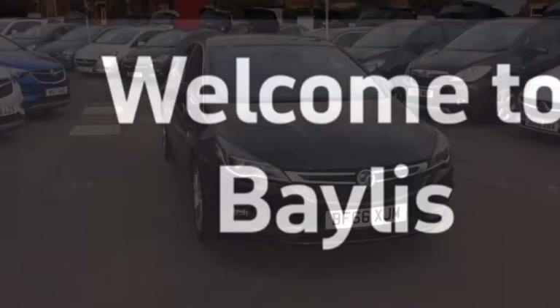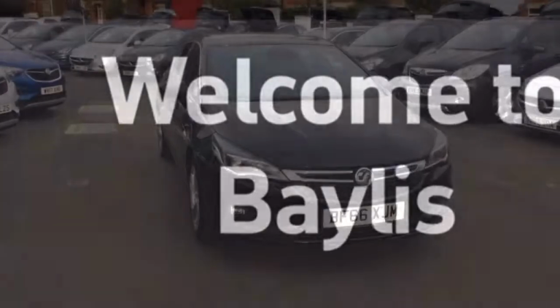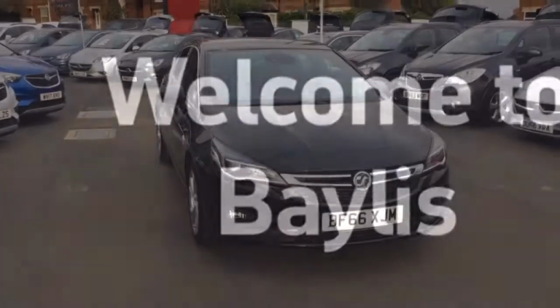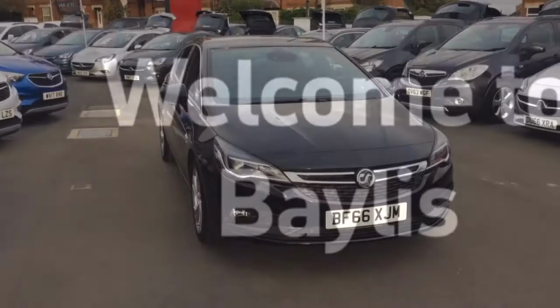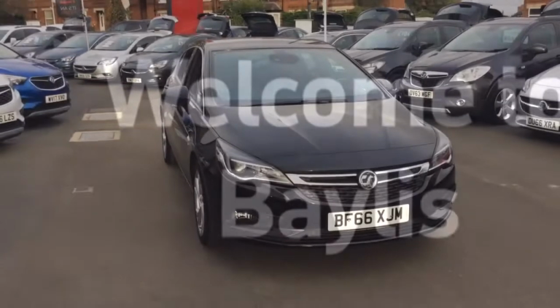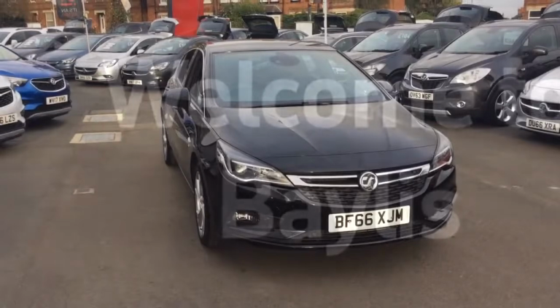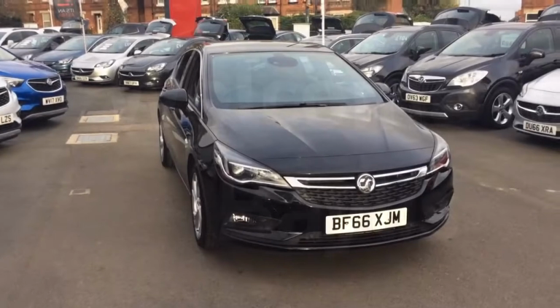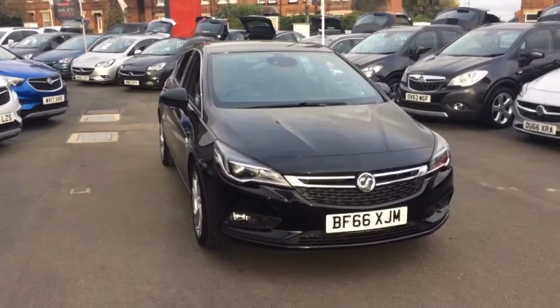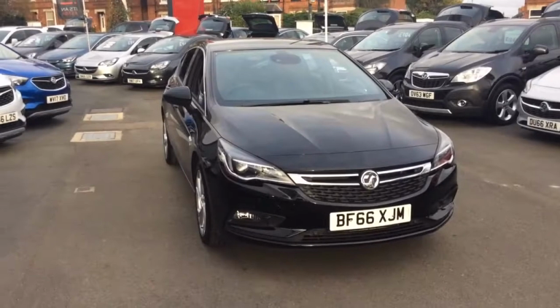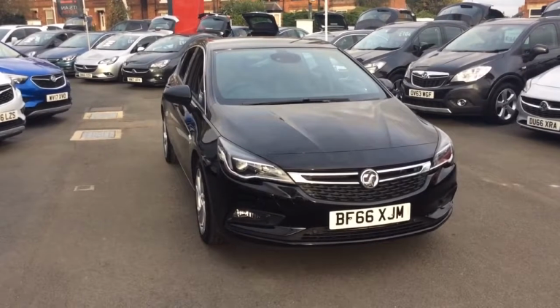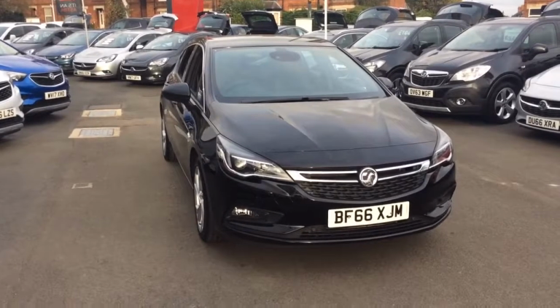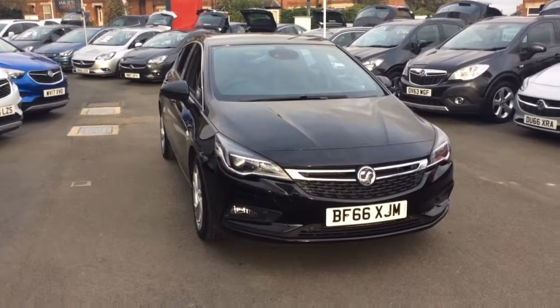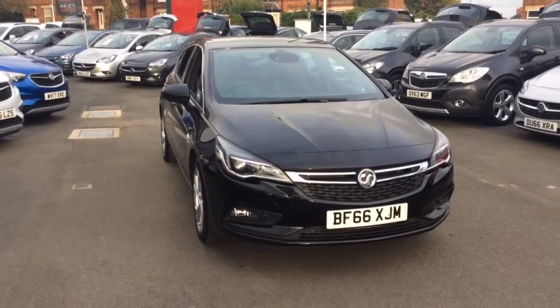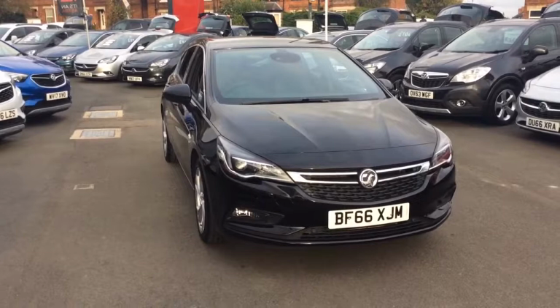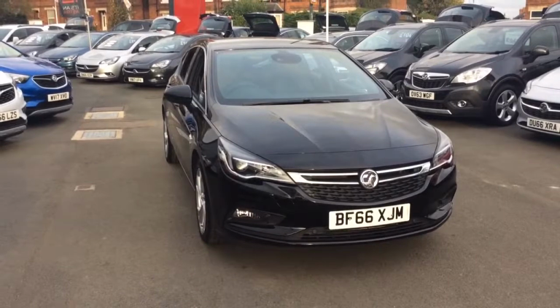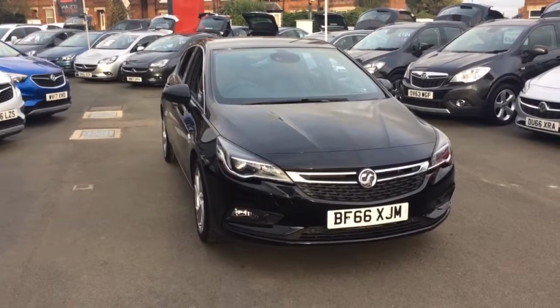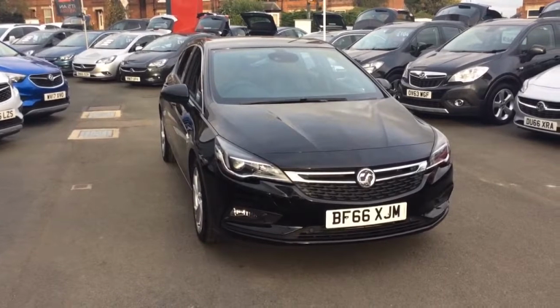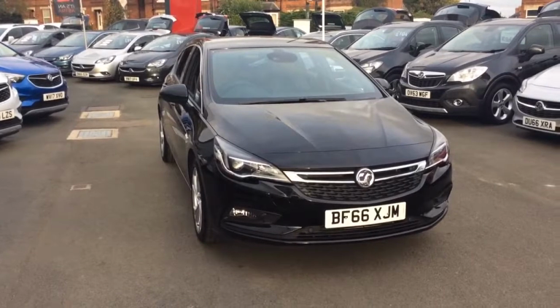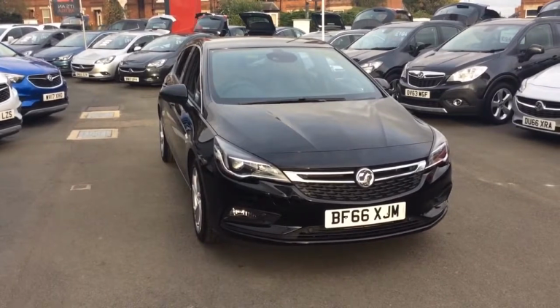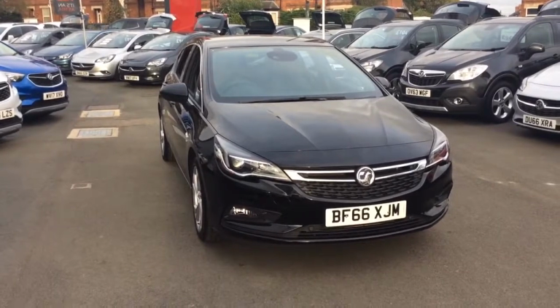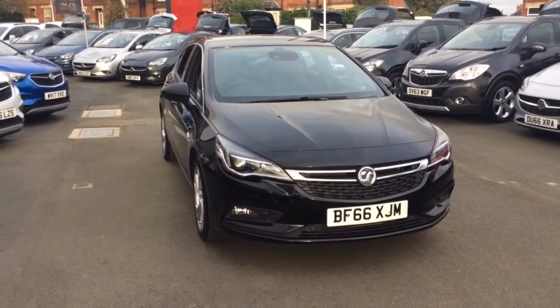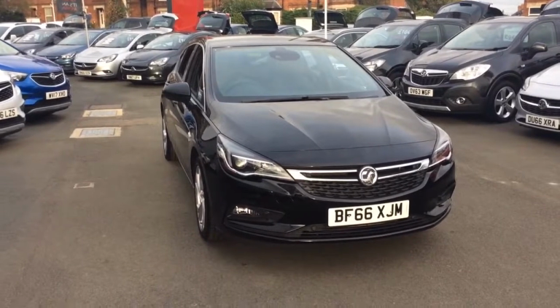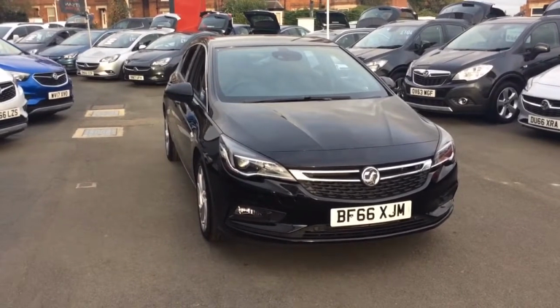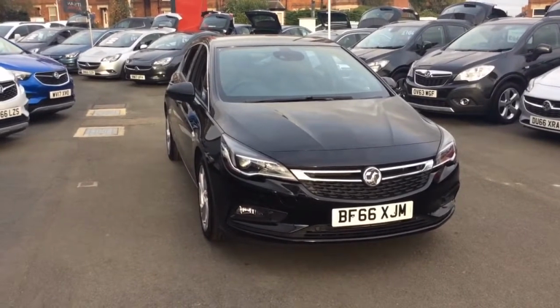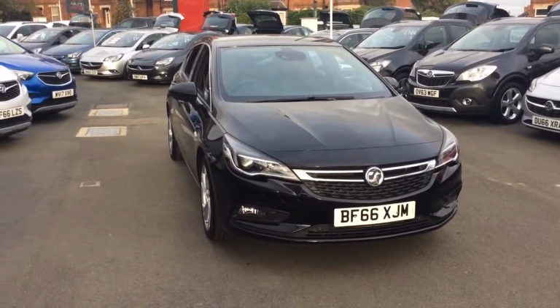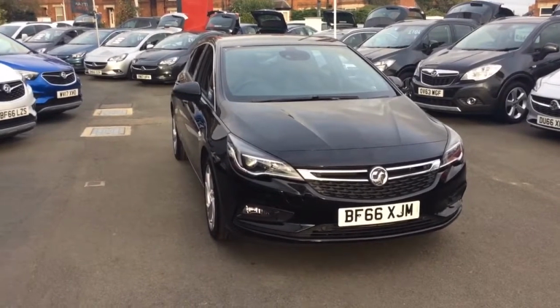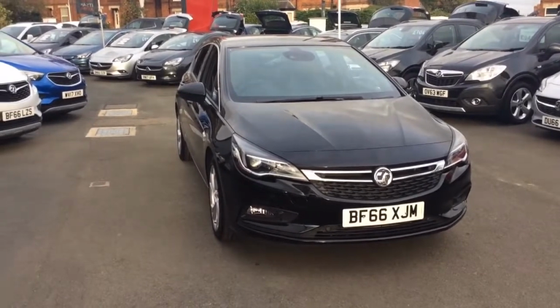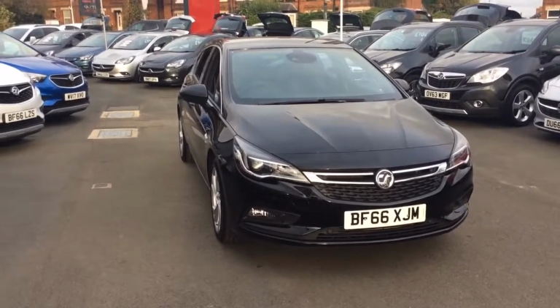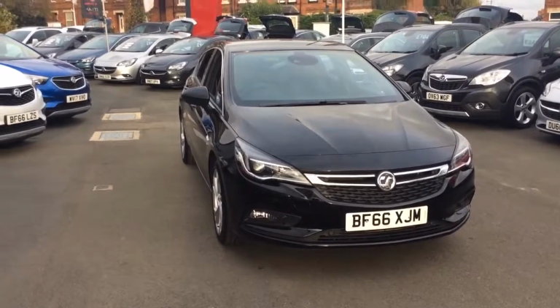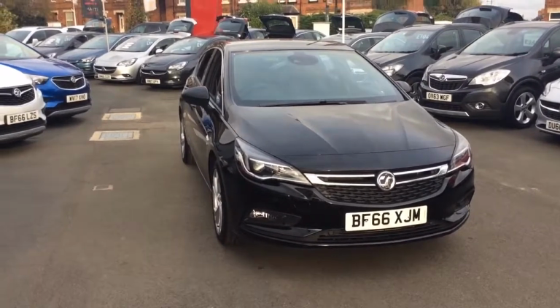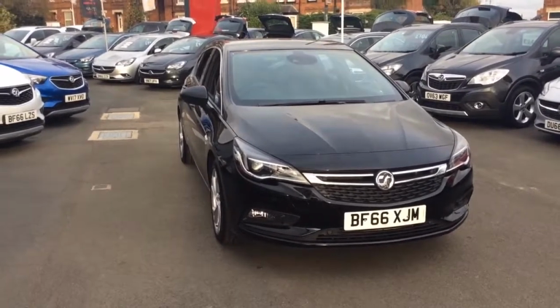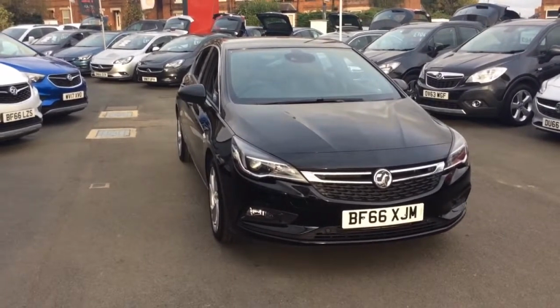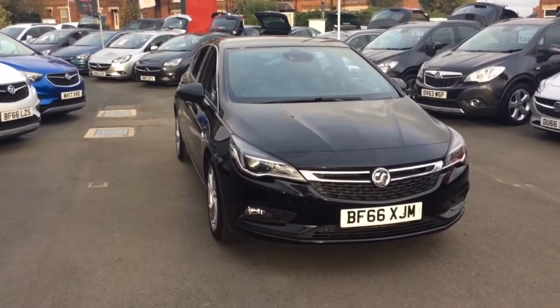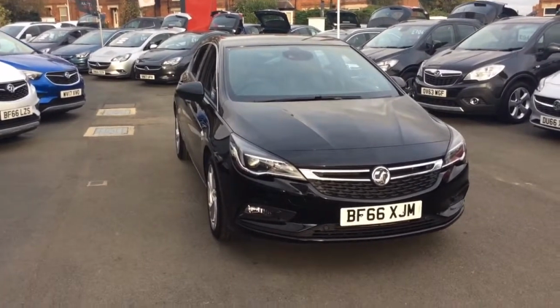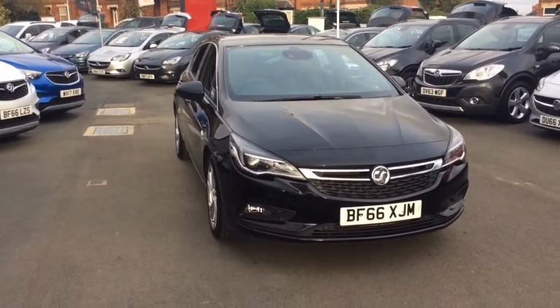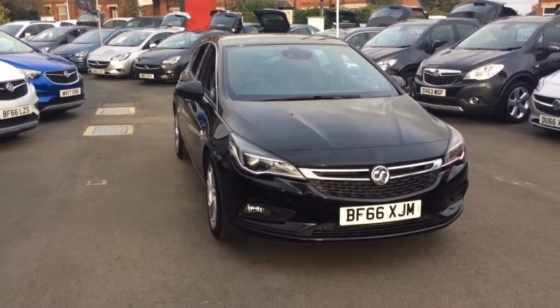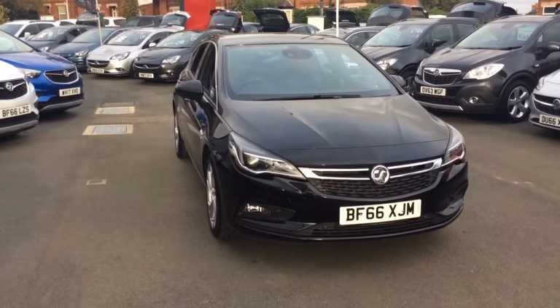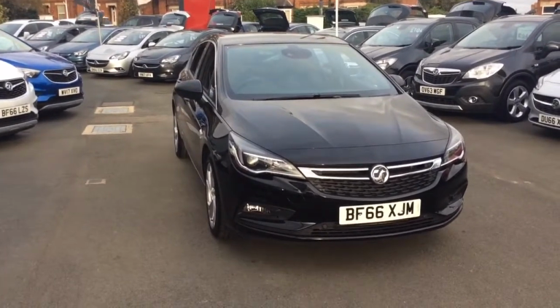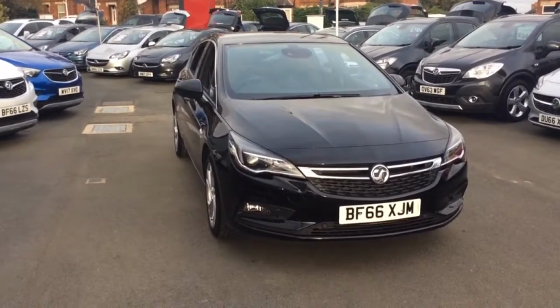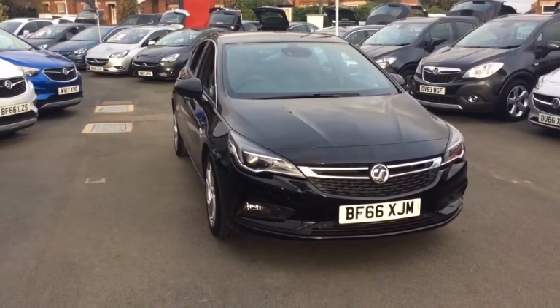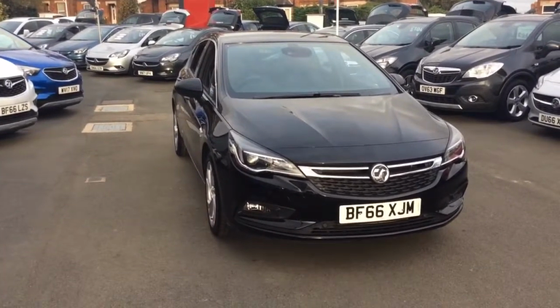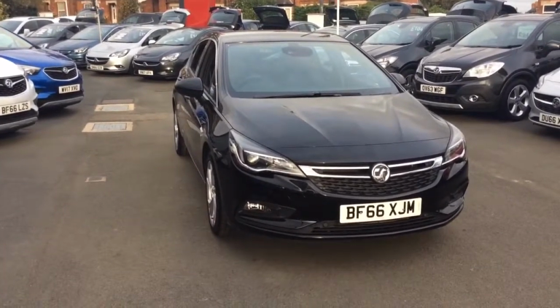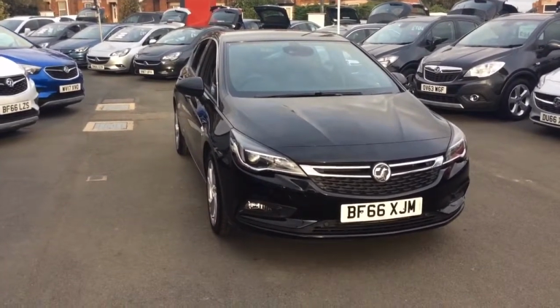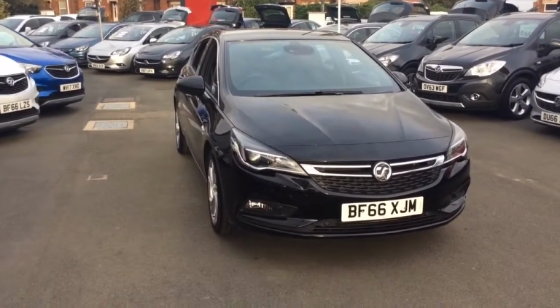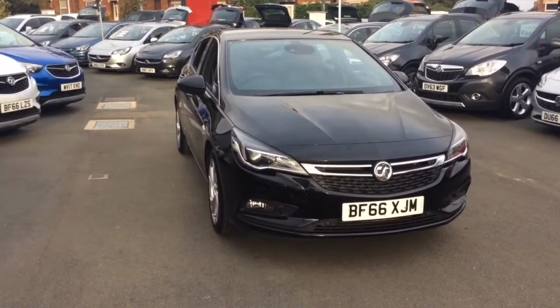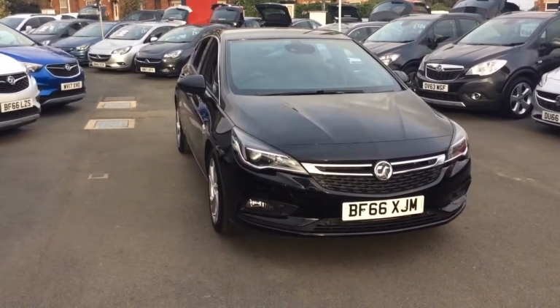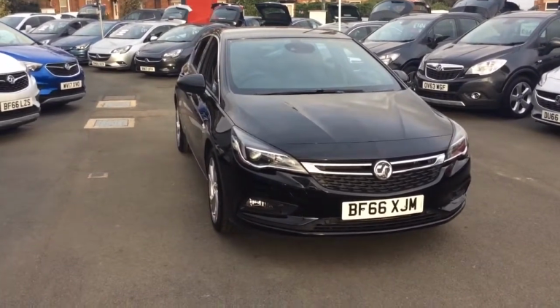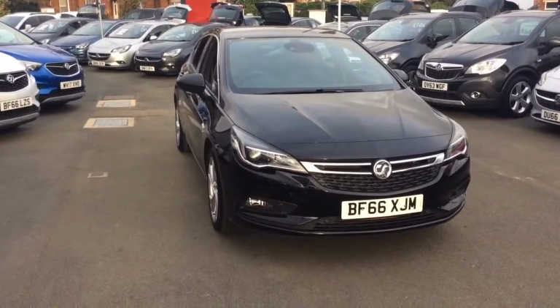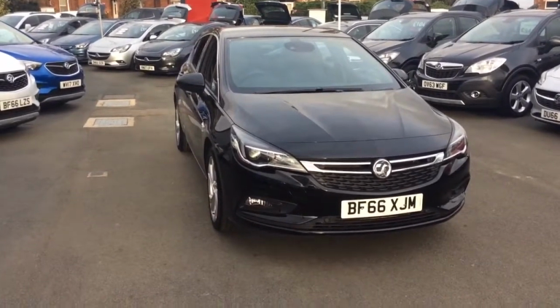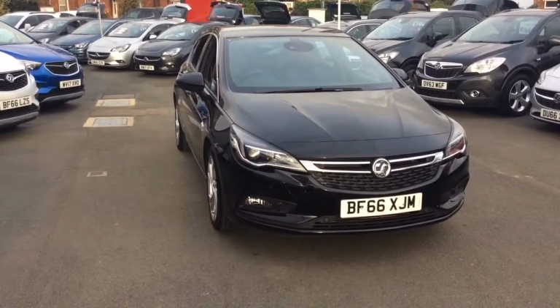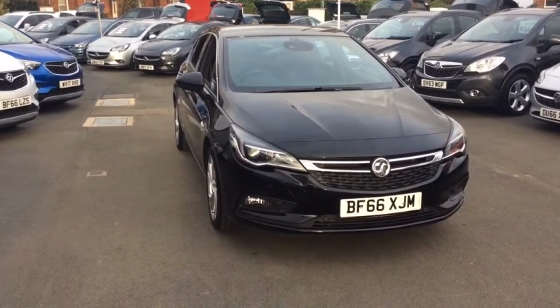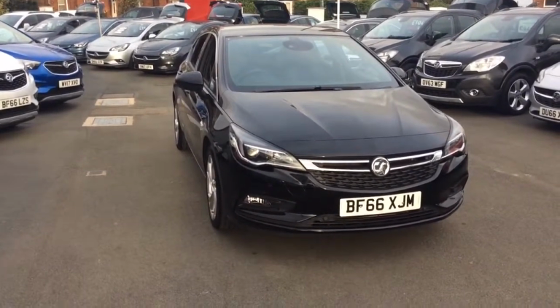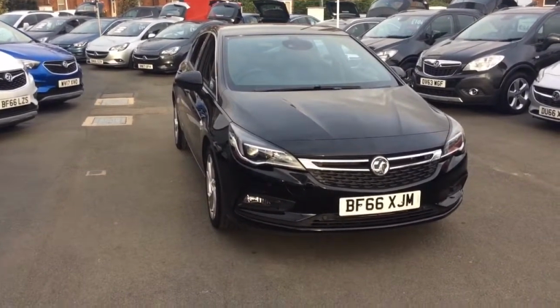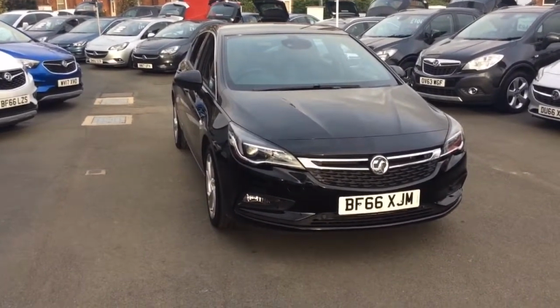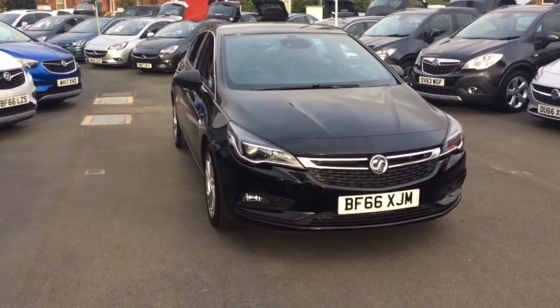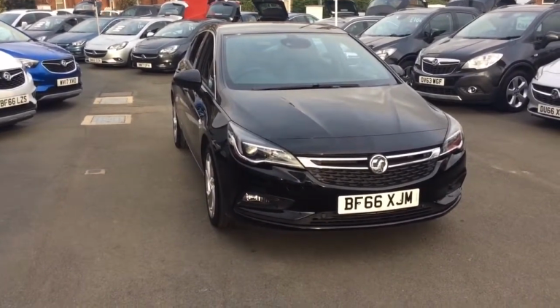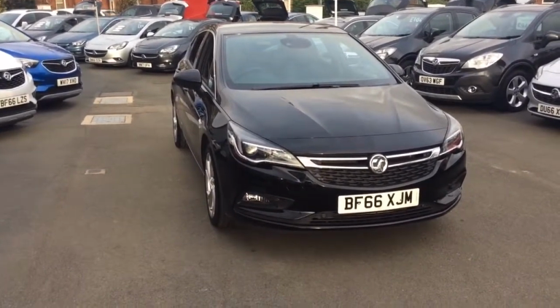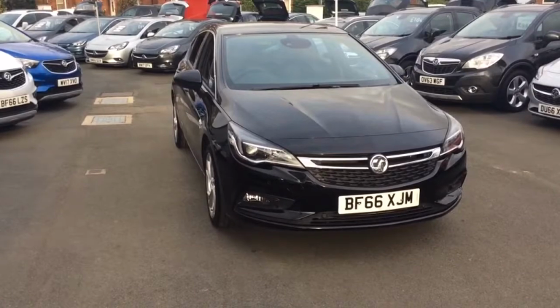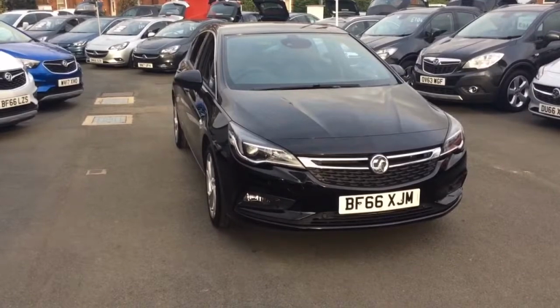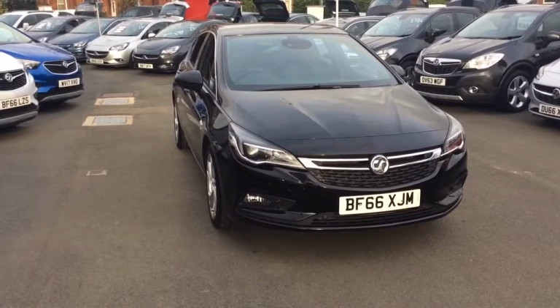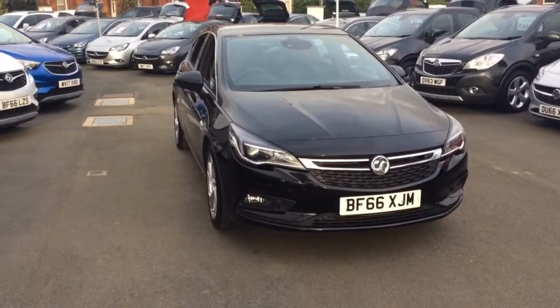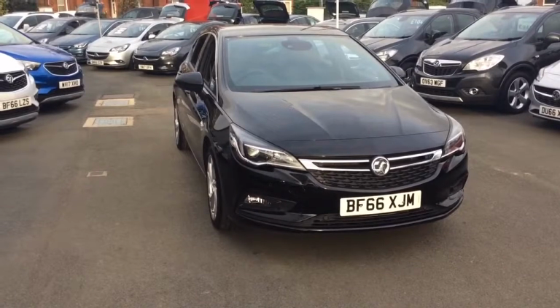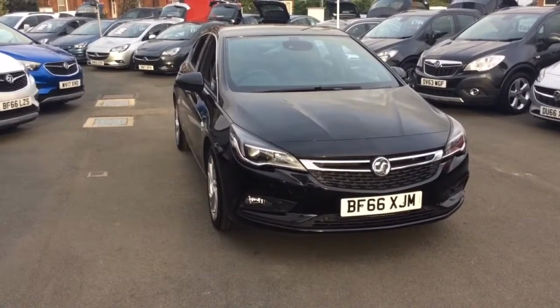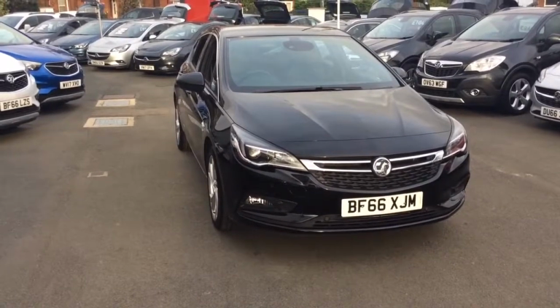Welcome to Bayless Vauxhall. Today we are viewing a NetworkQ approved 66 plate Vauxhall Astra SRI Nav Ecoflex.